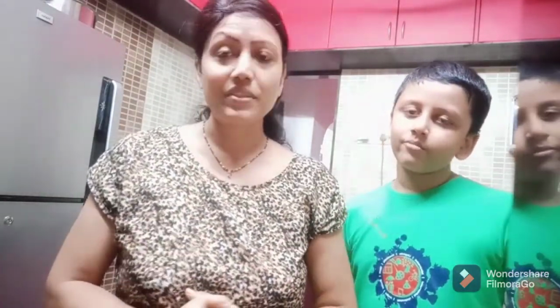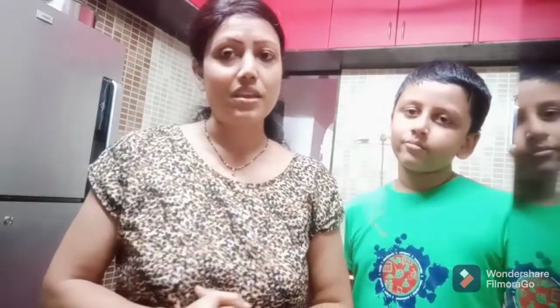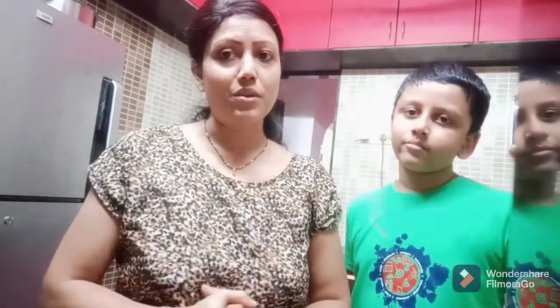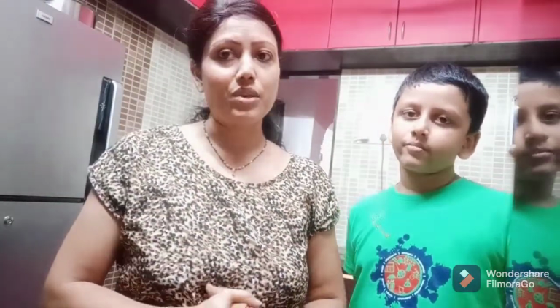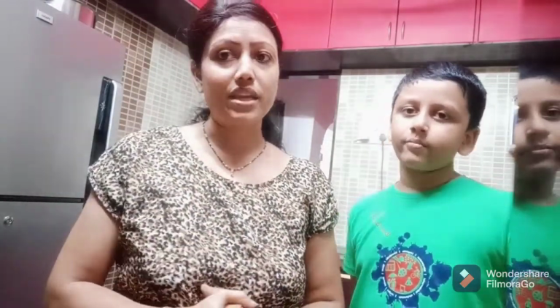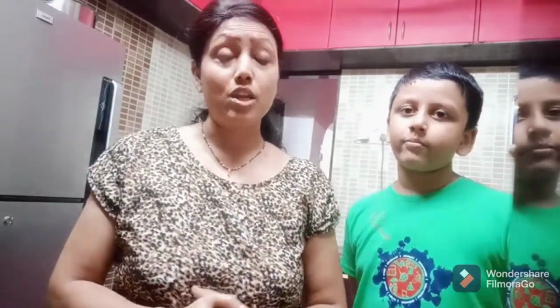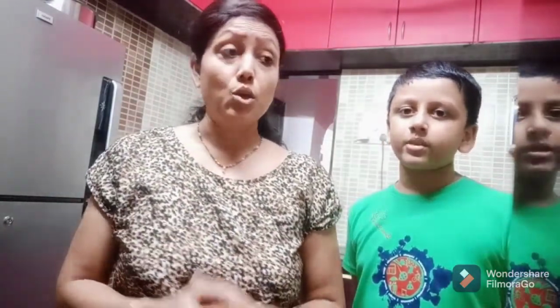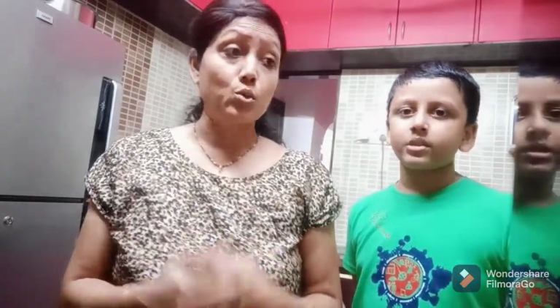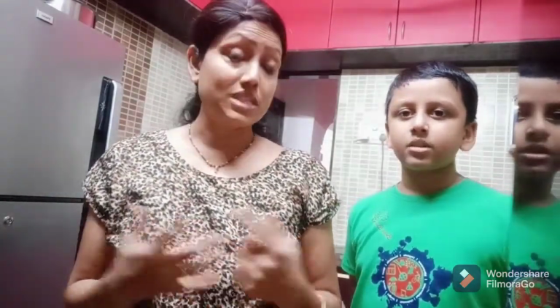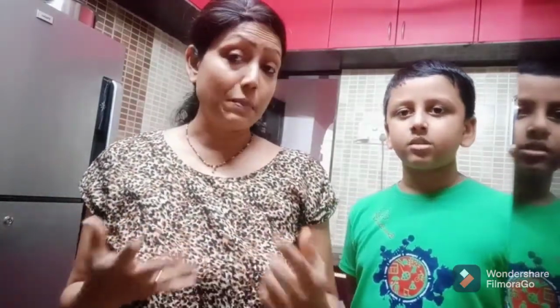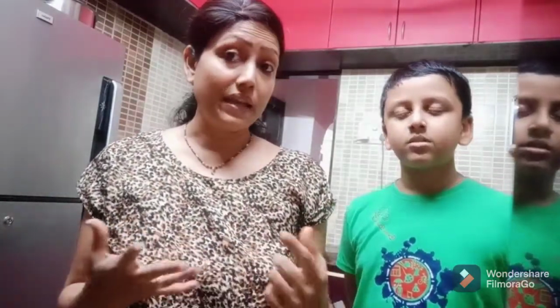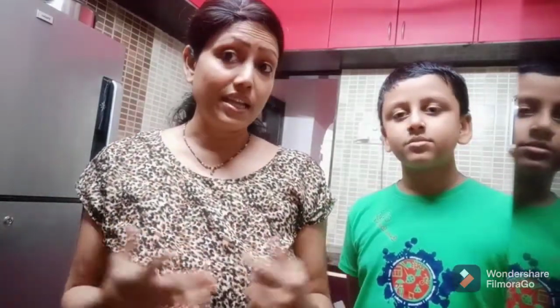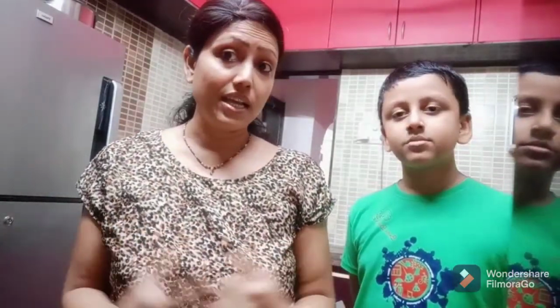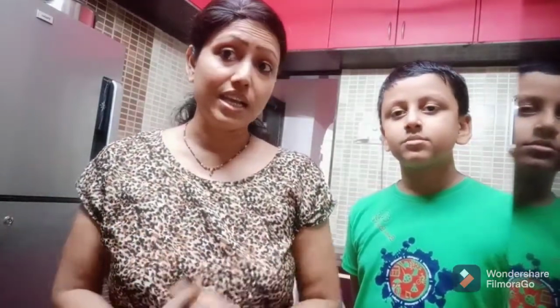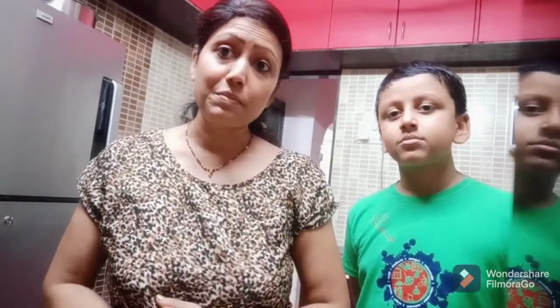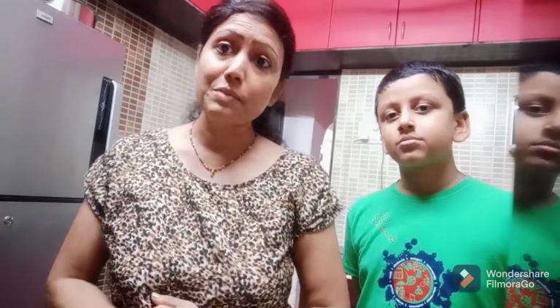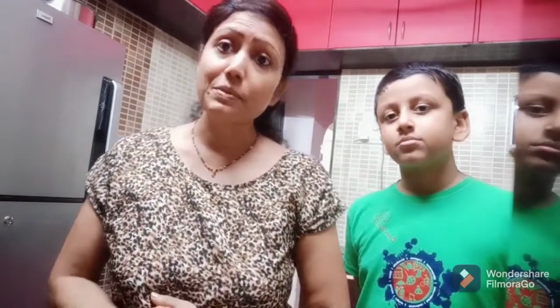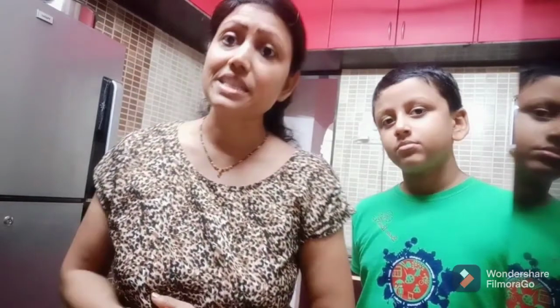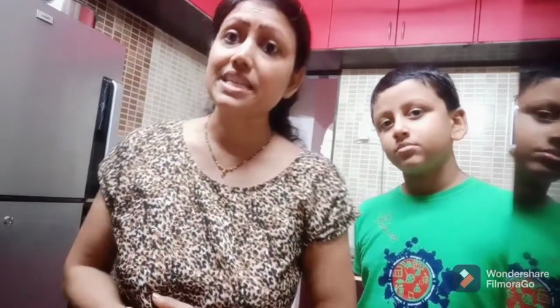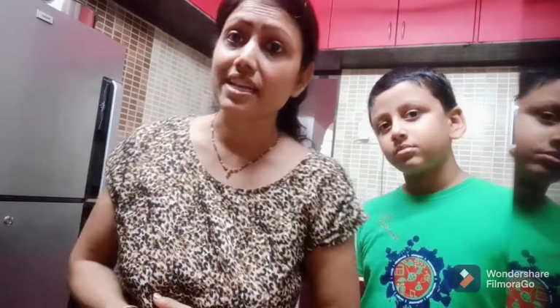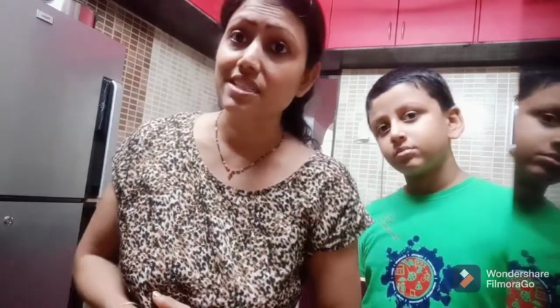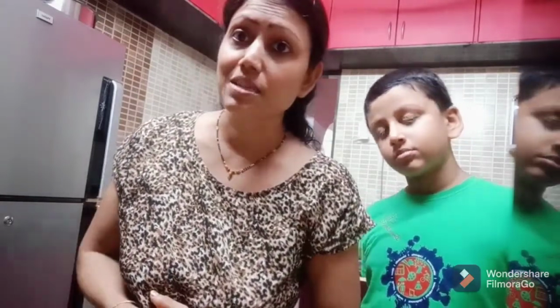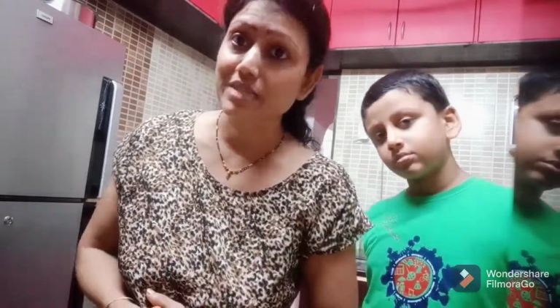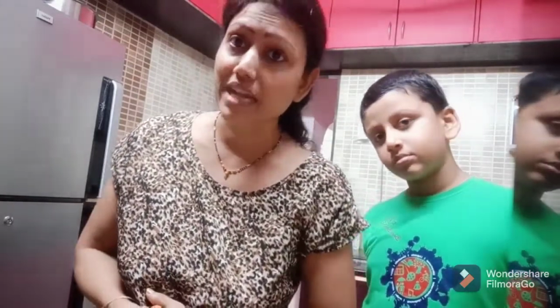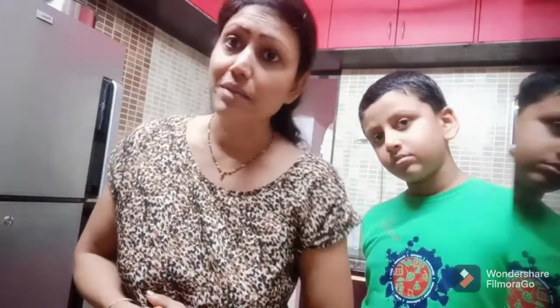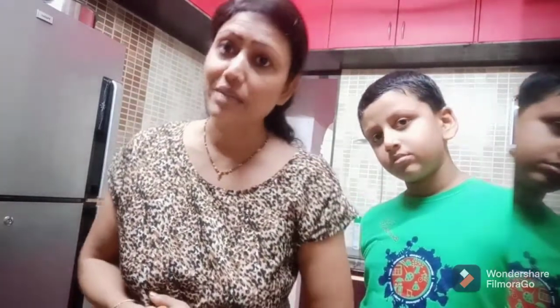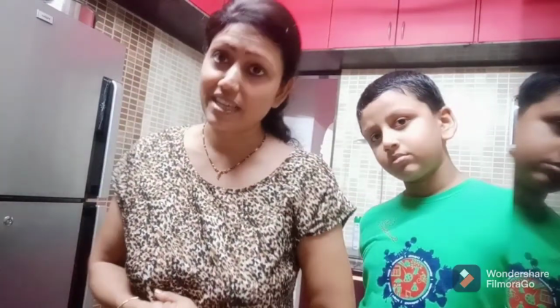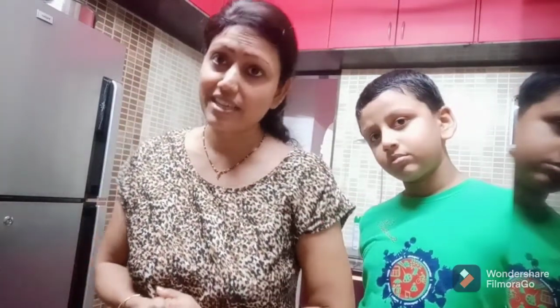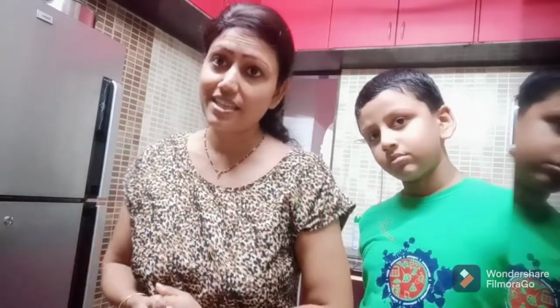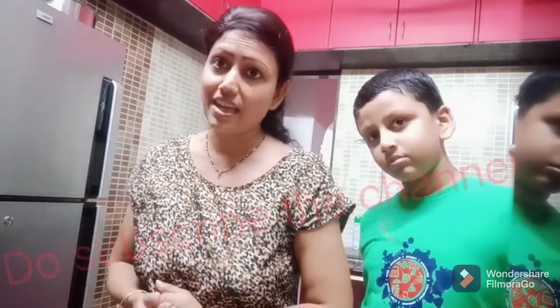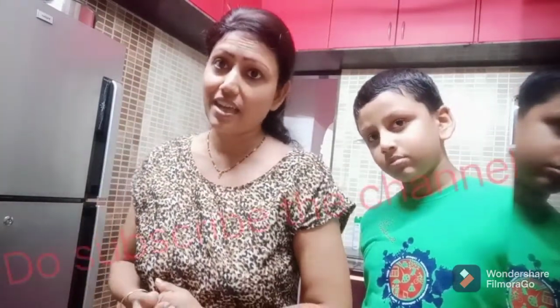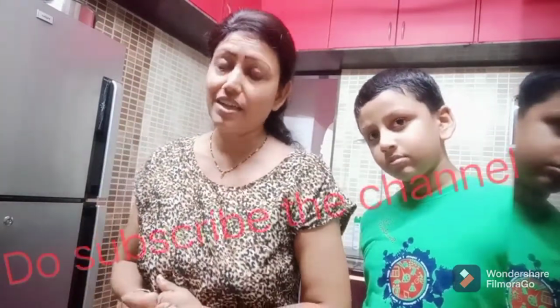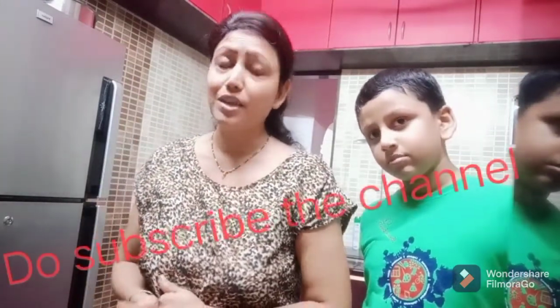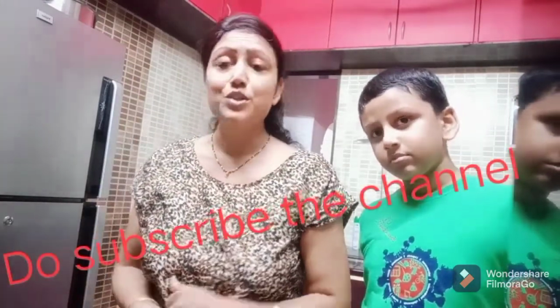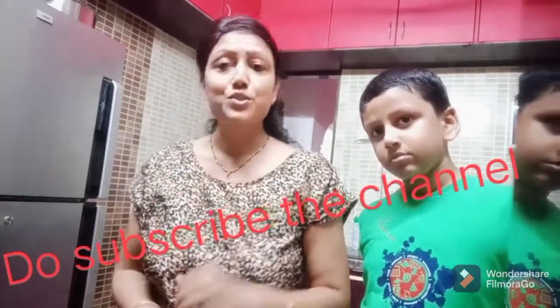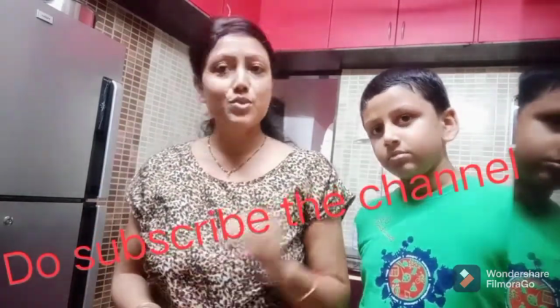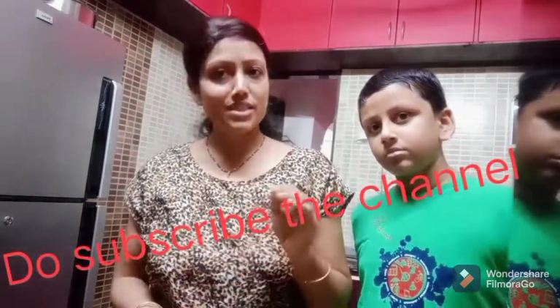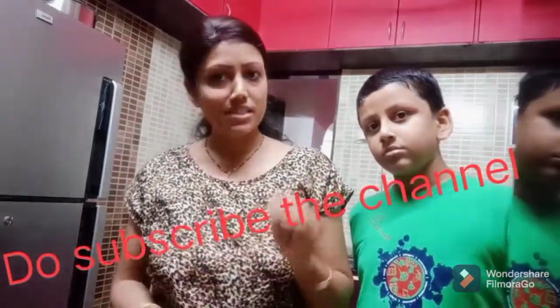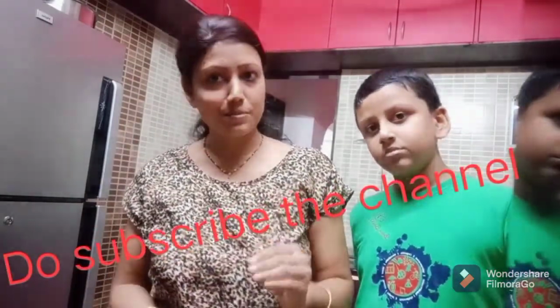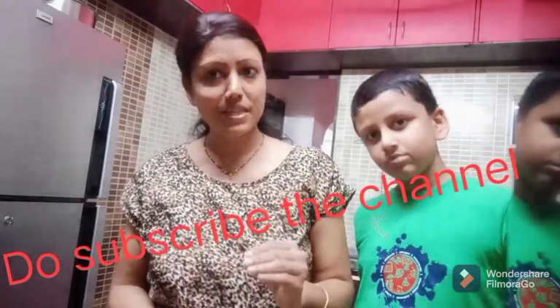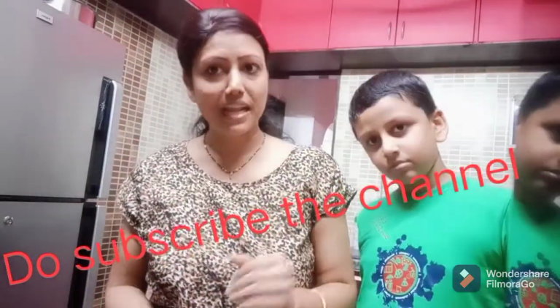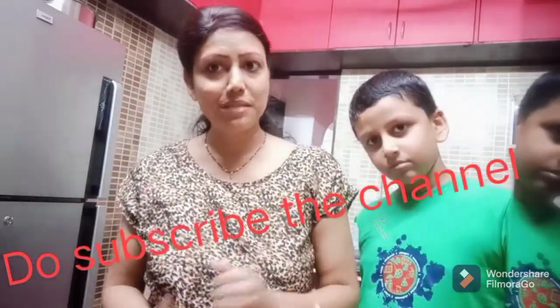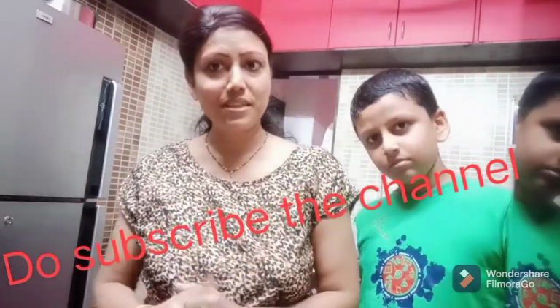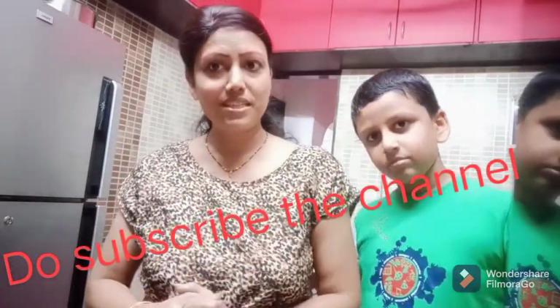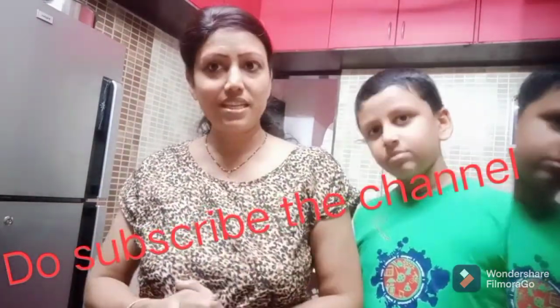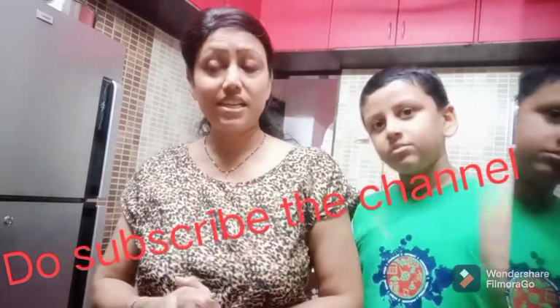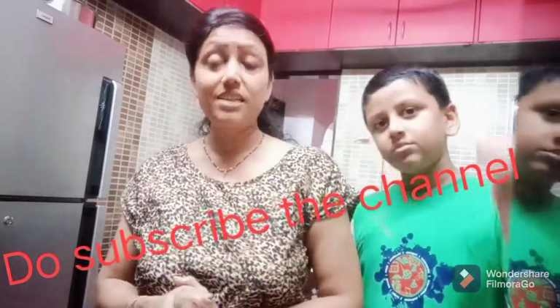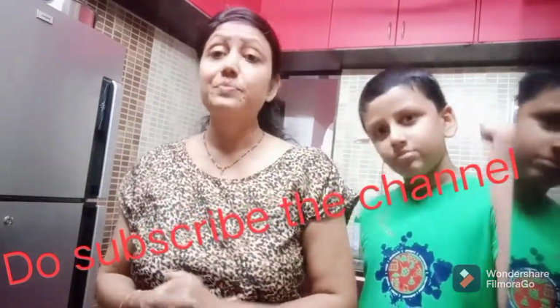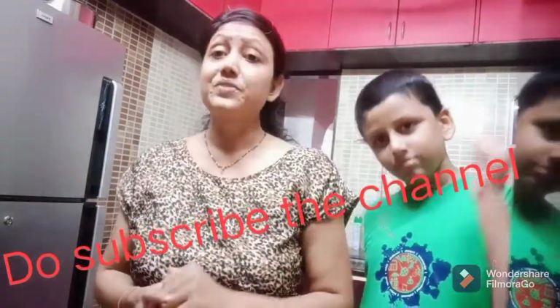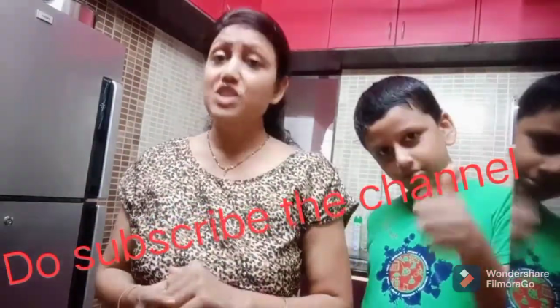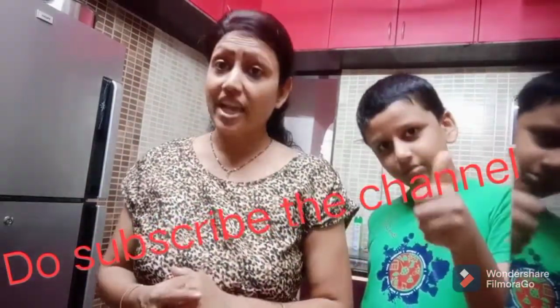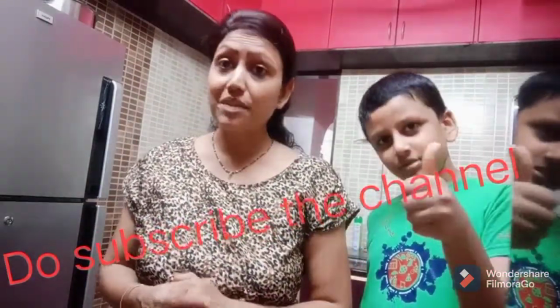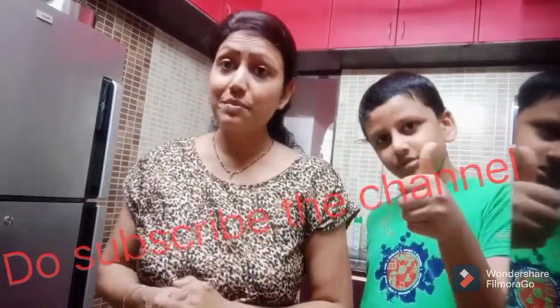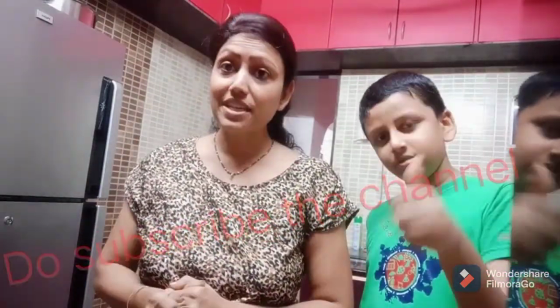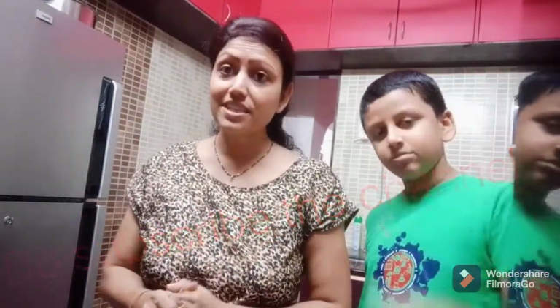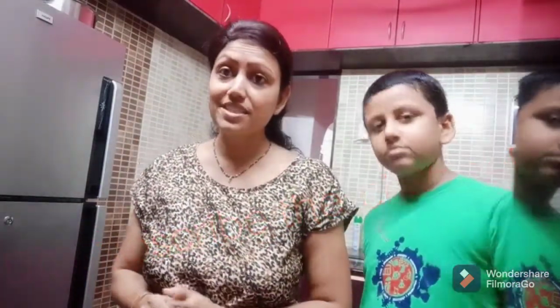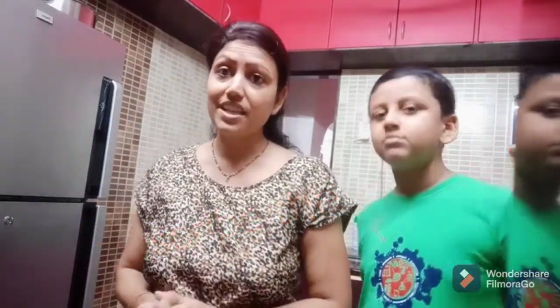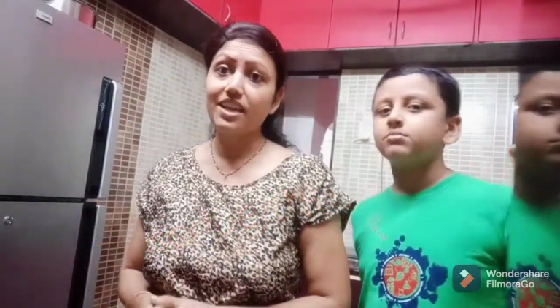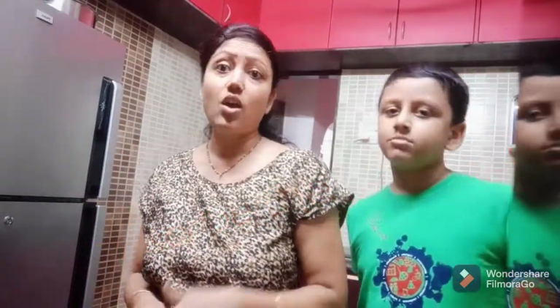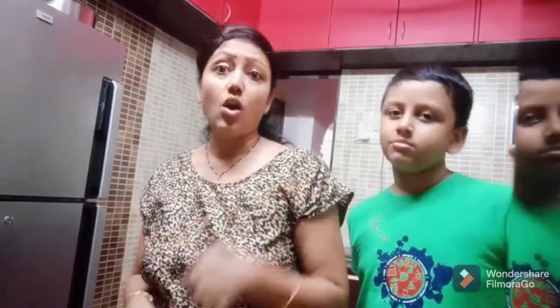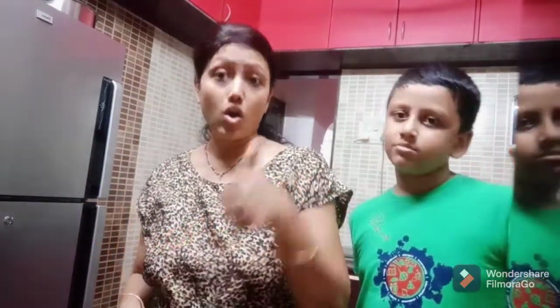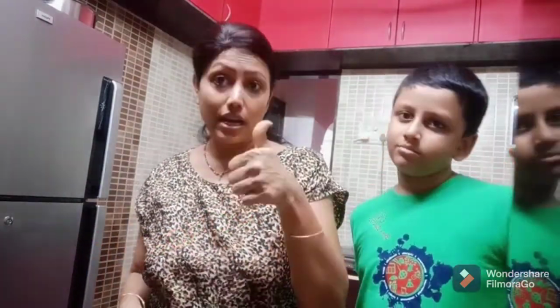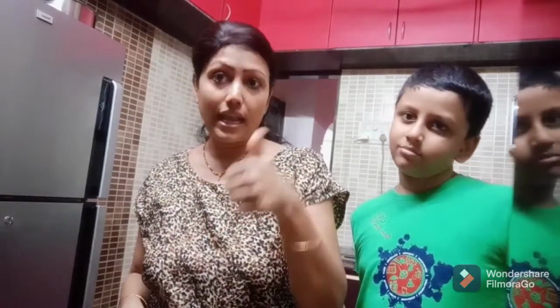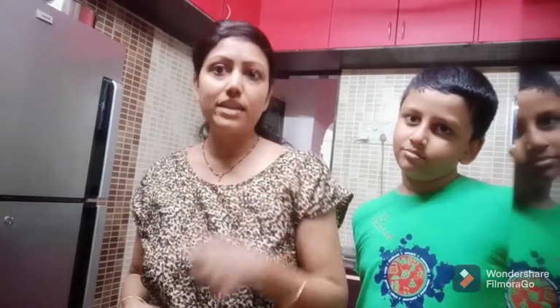Before that, if you haven't subscribed to my channel, do subscribe, share and like.